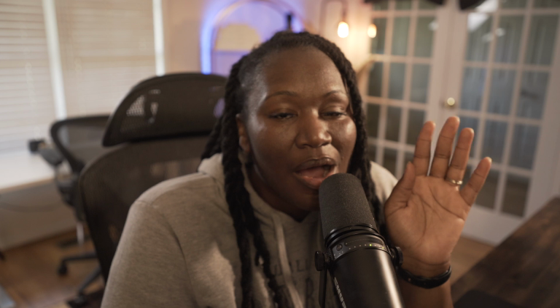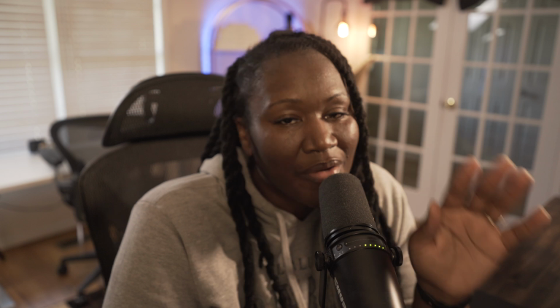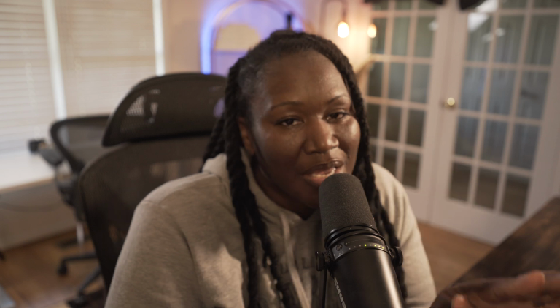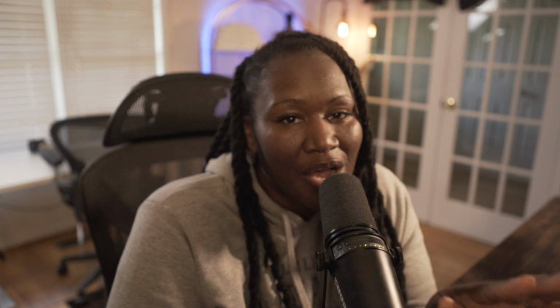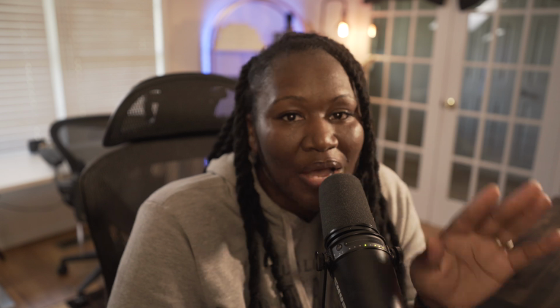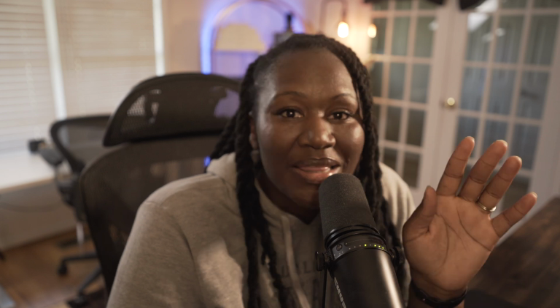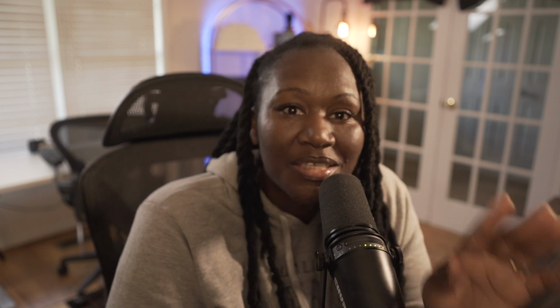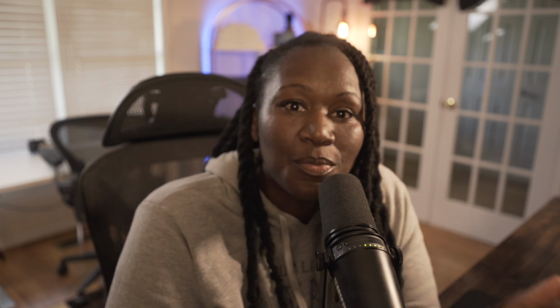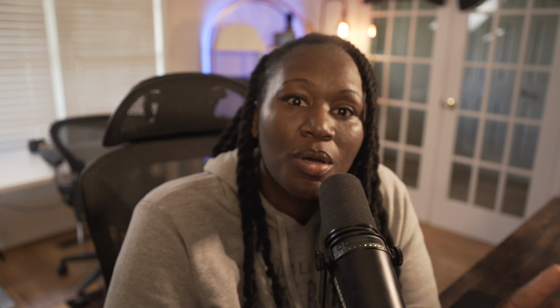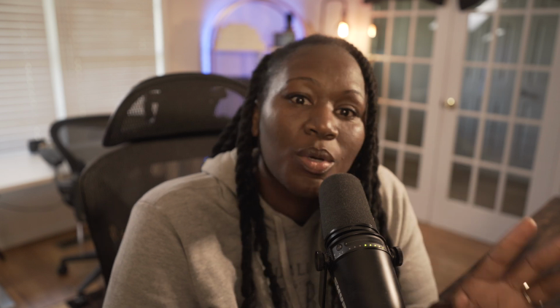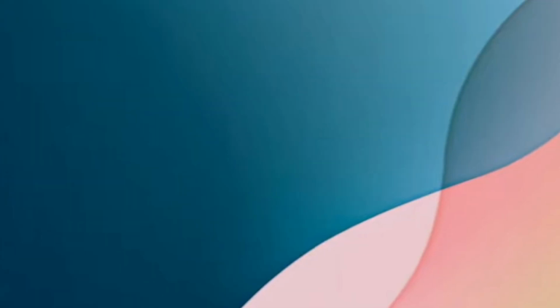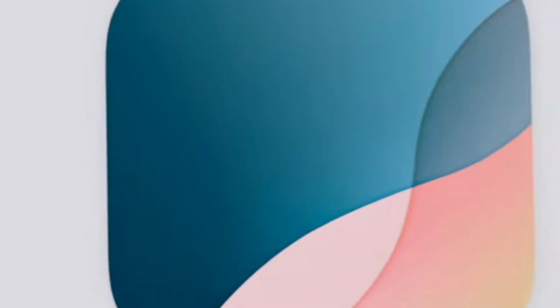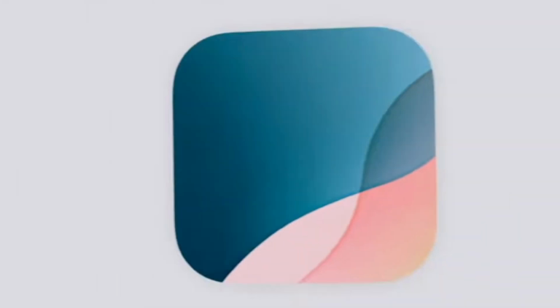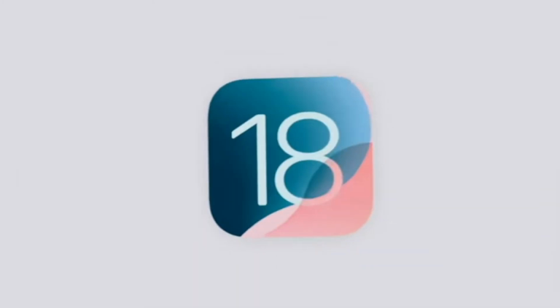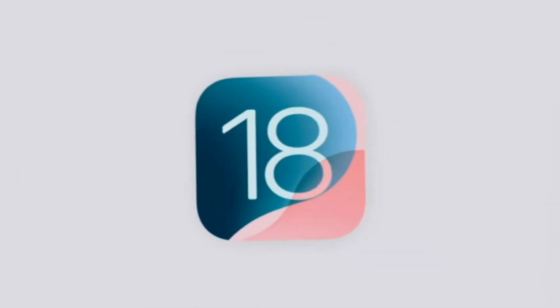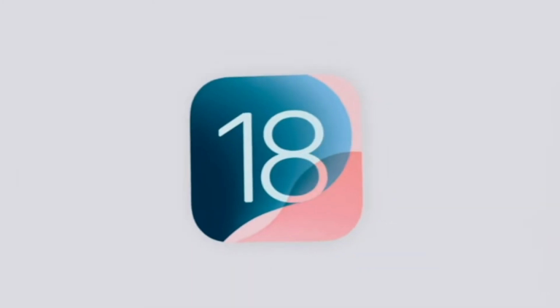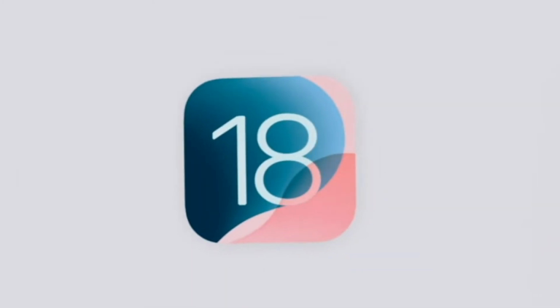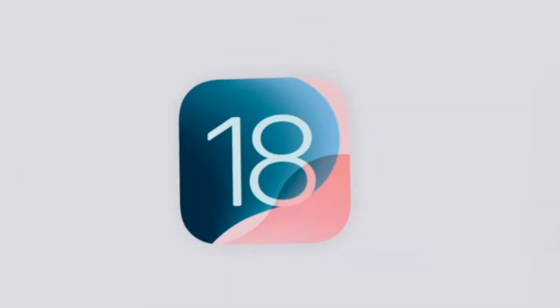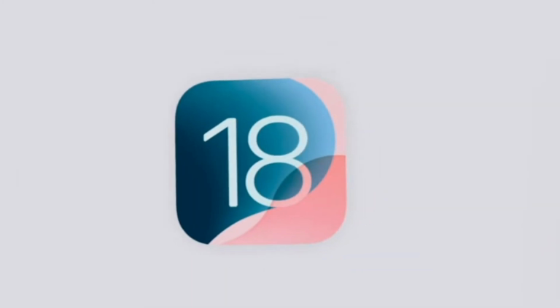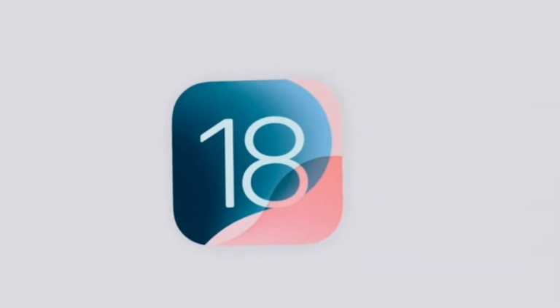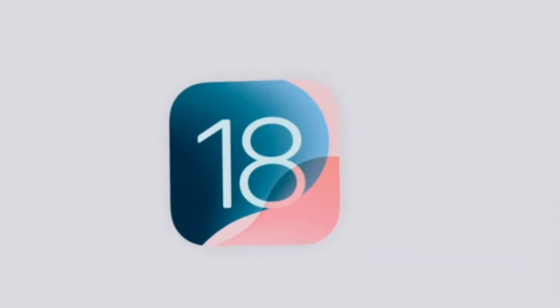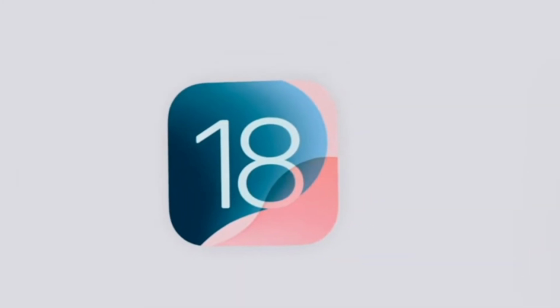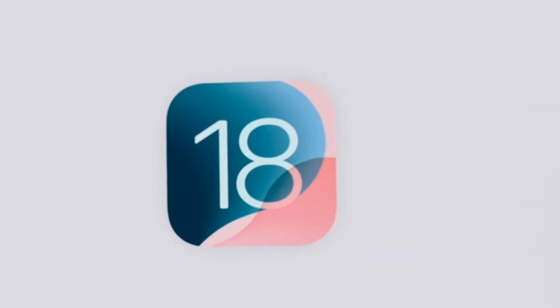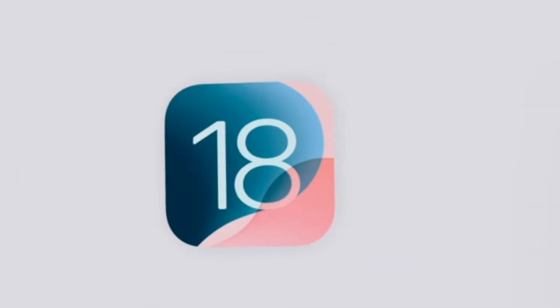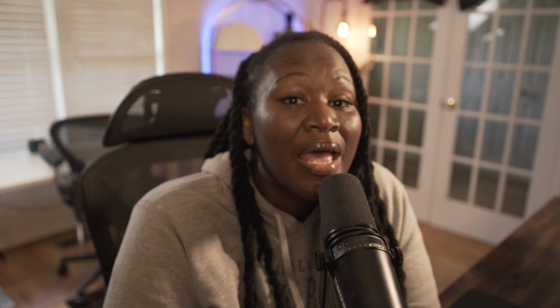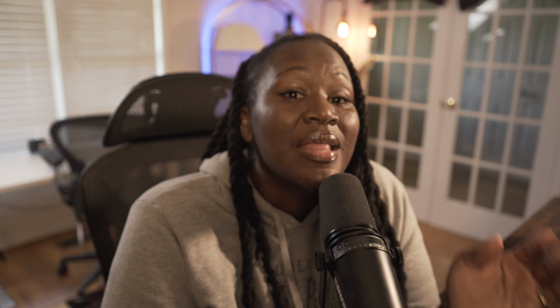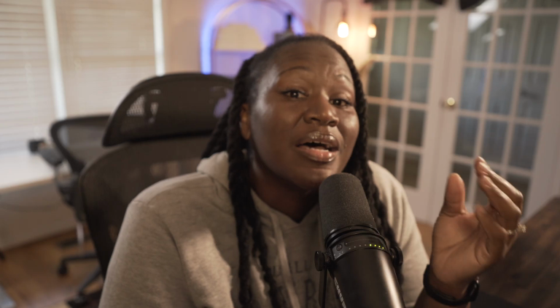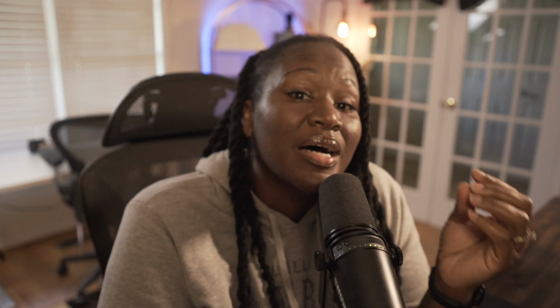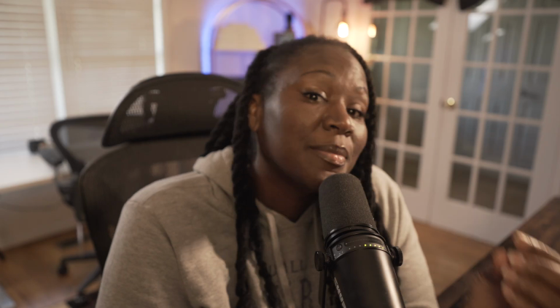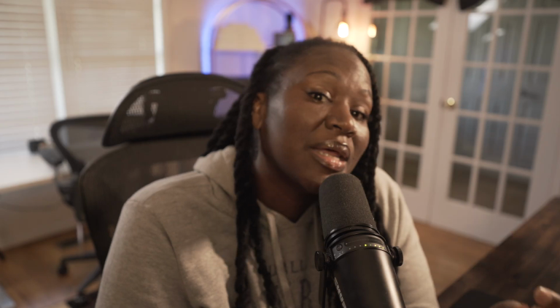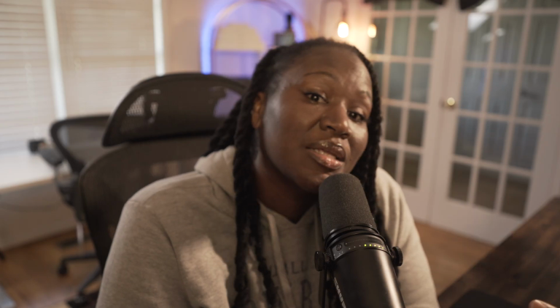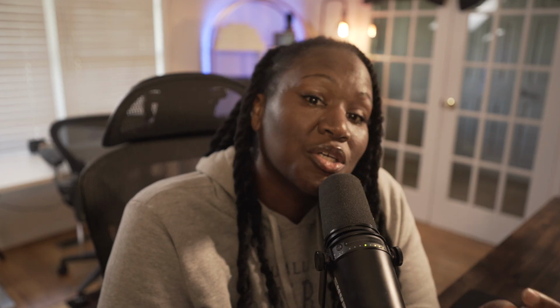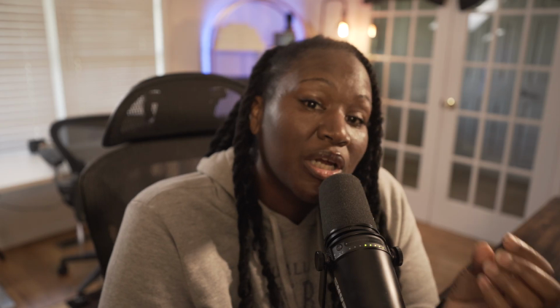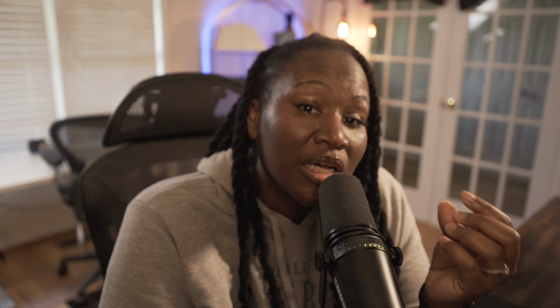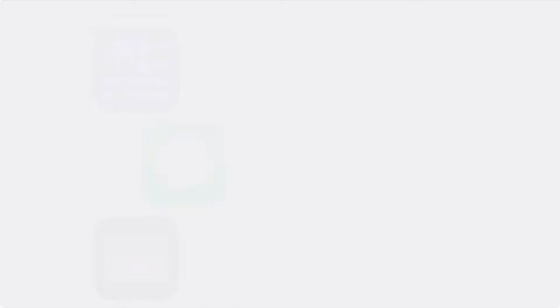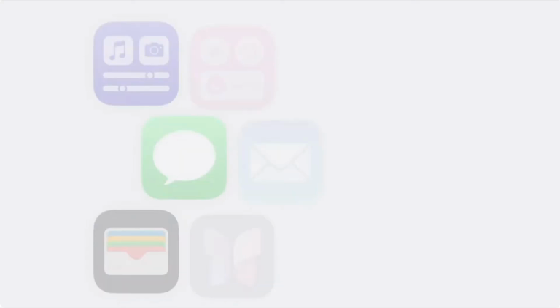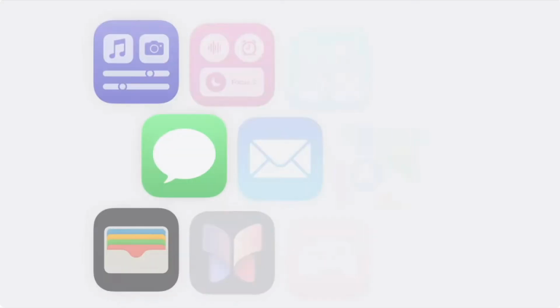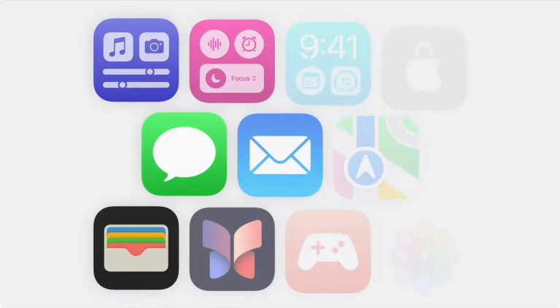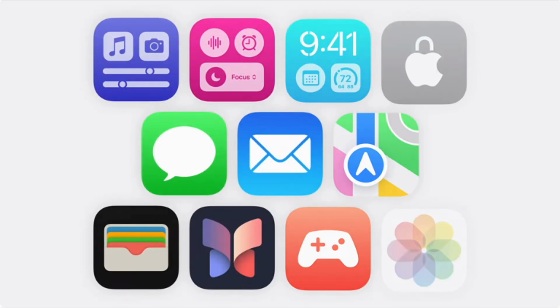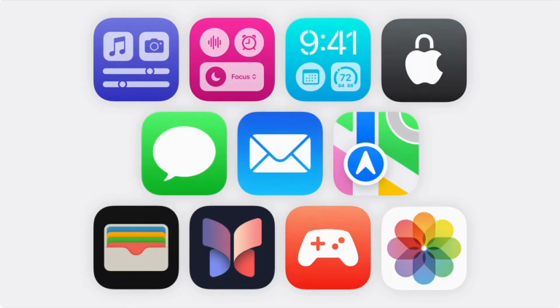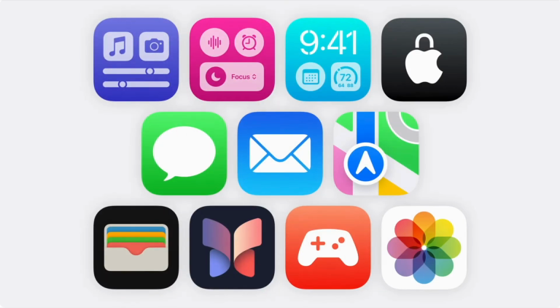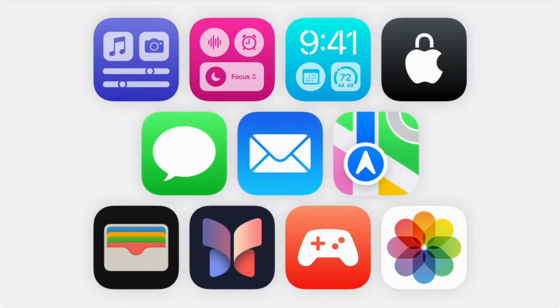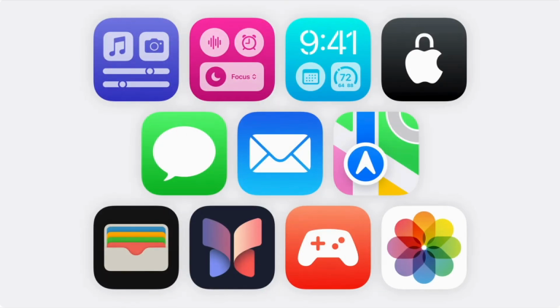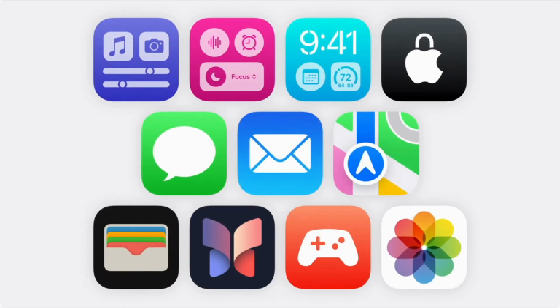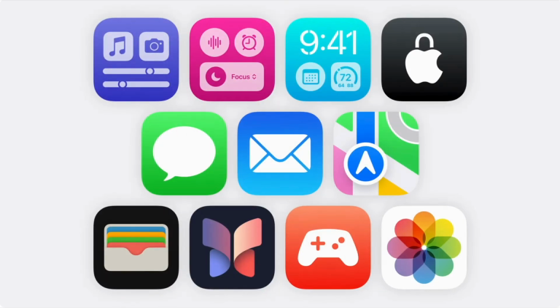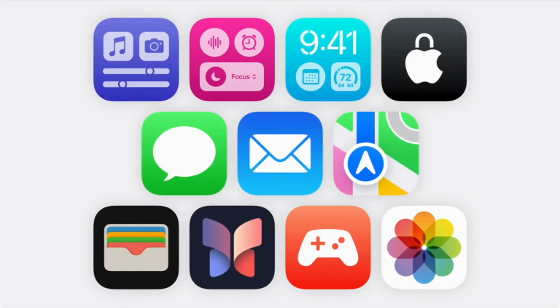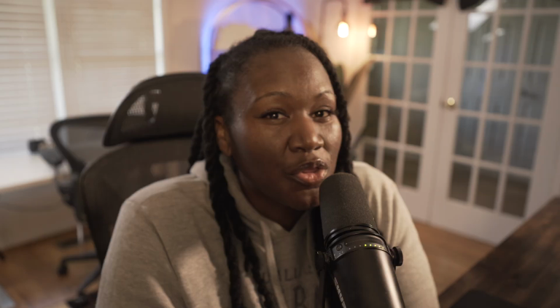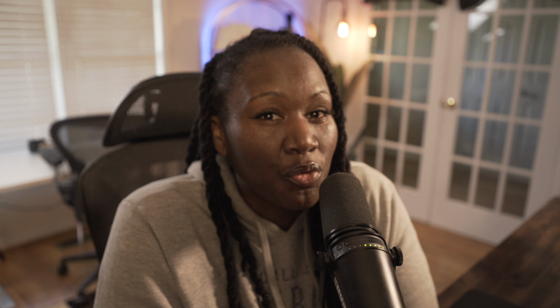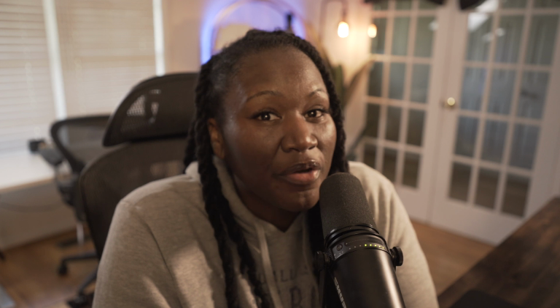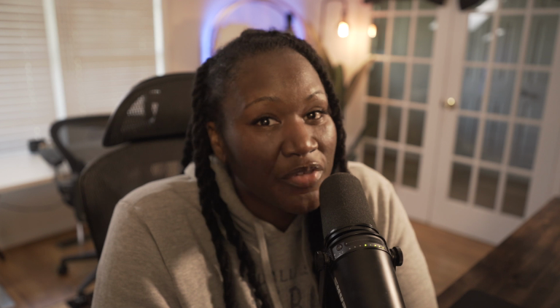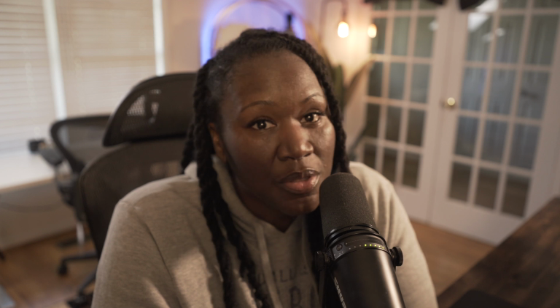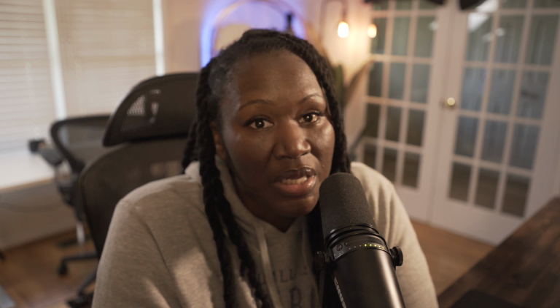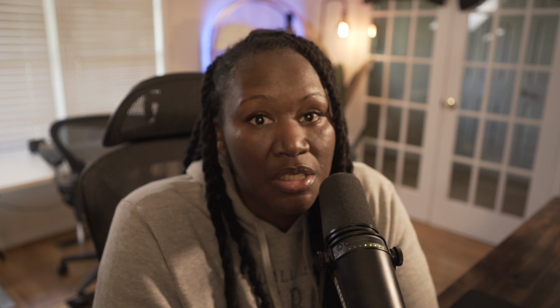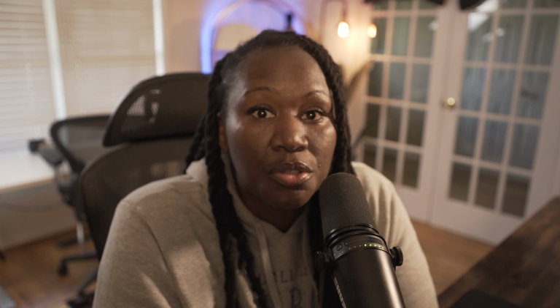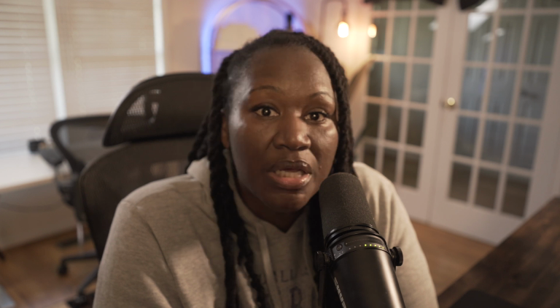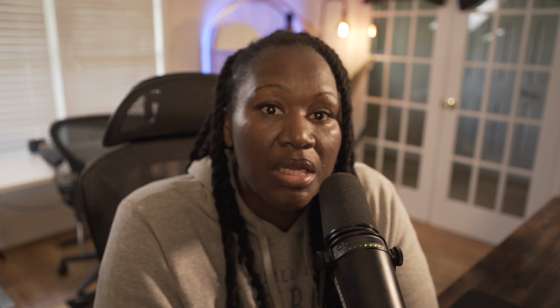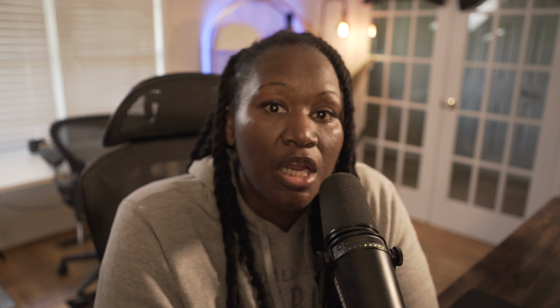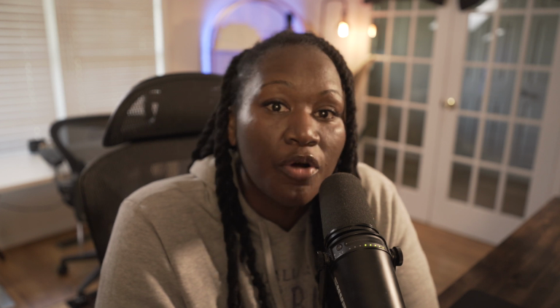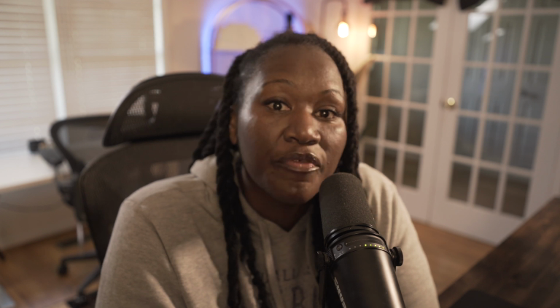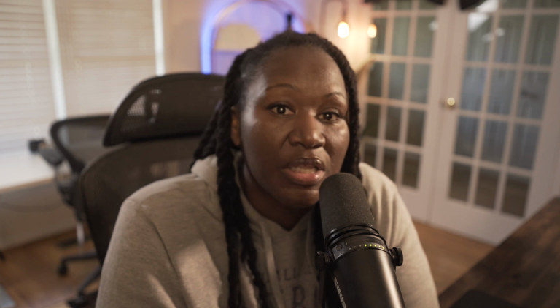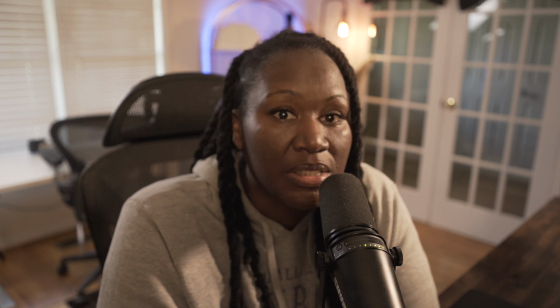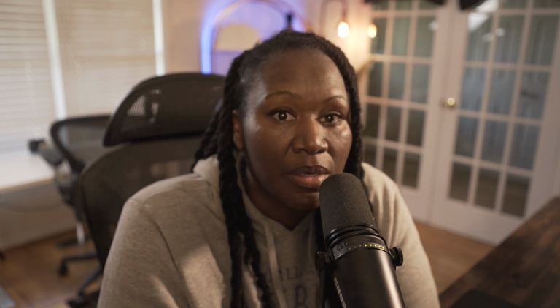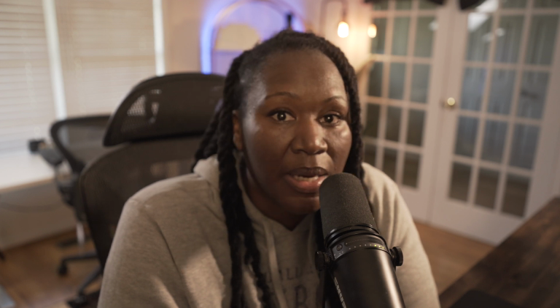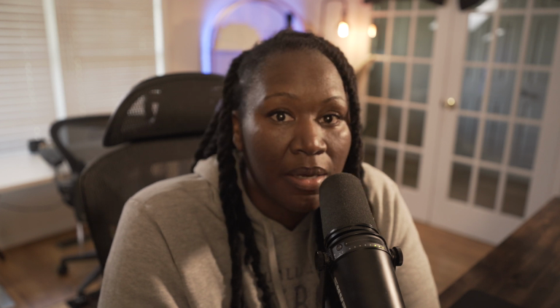At this point we know iOS 18 is coming. The update is going to include a lot of new features. Let's run through a few things you need to know for this update.